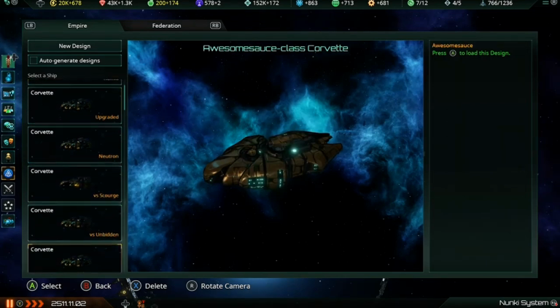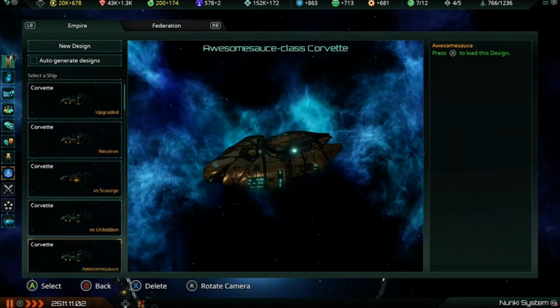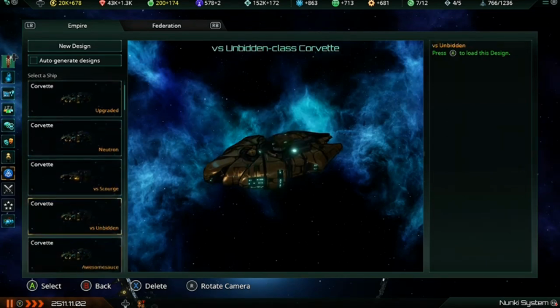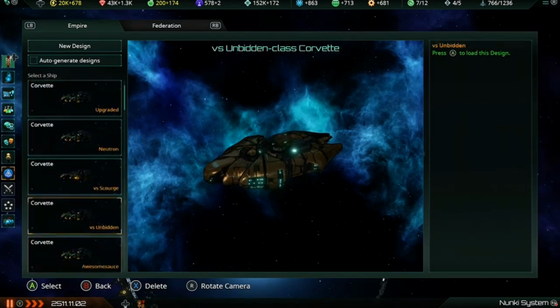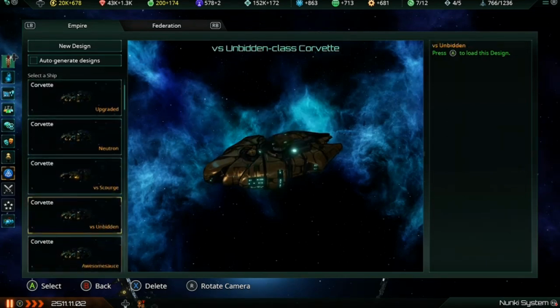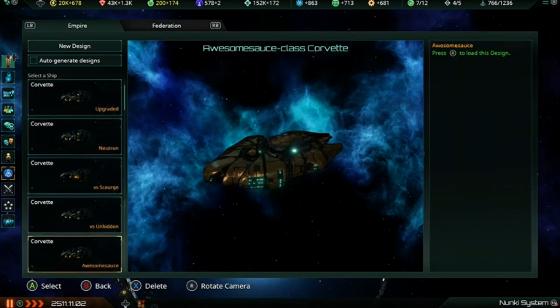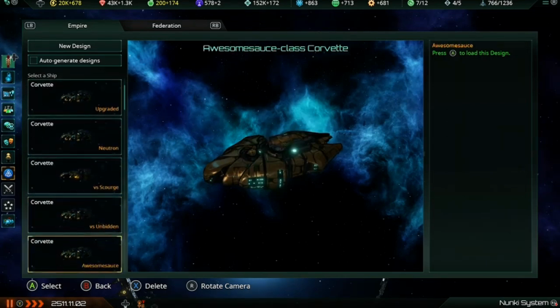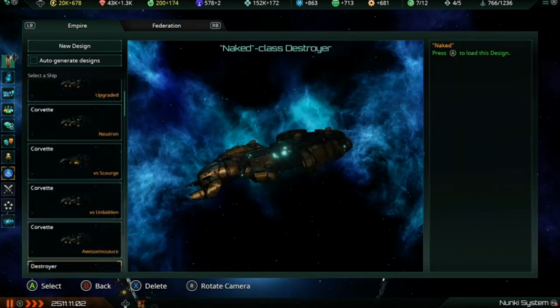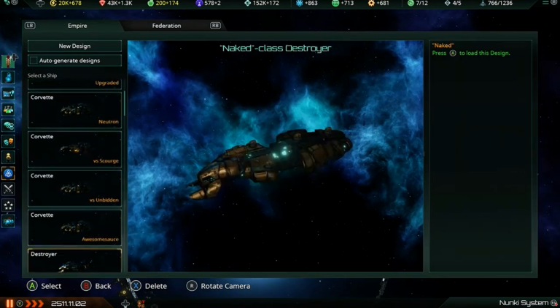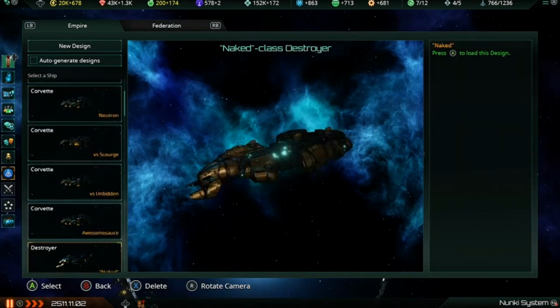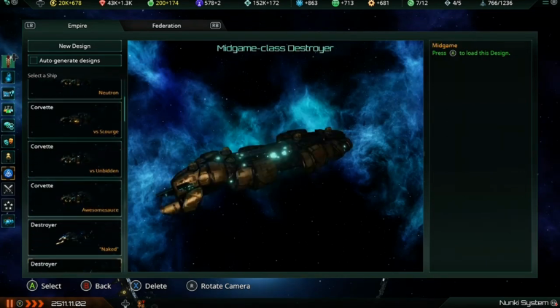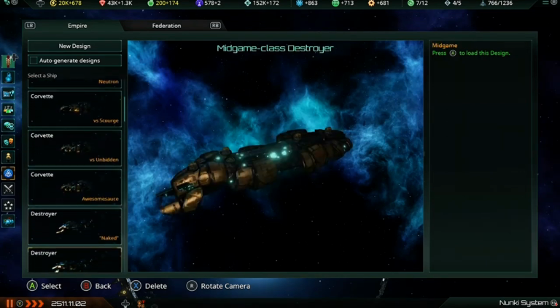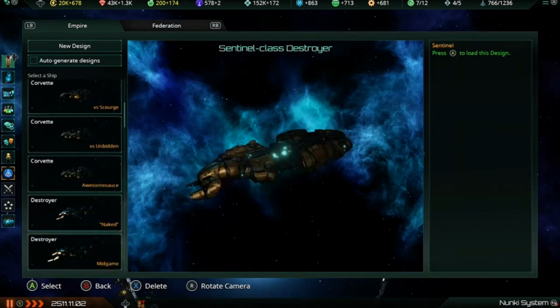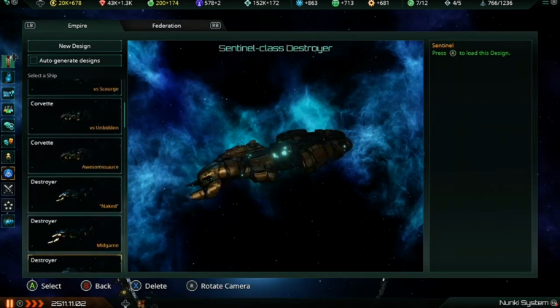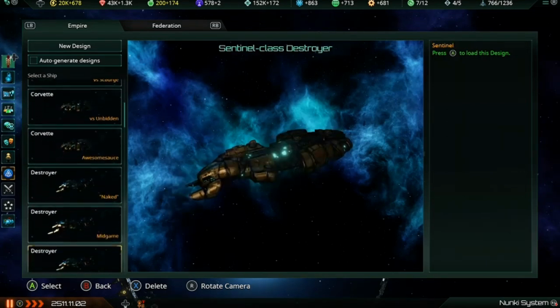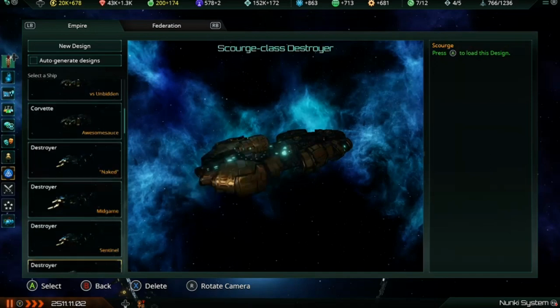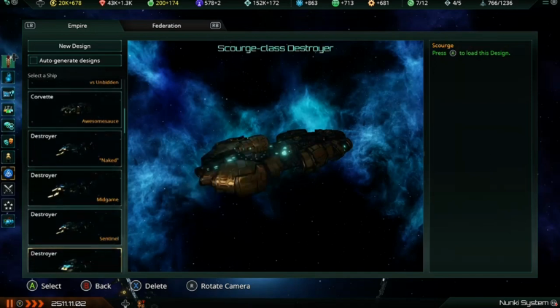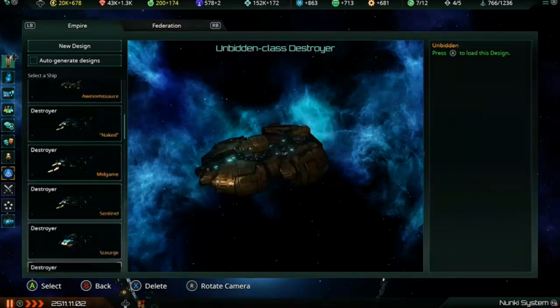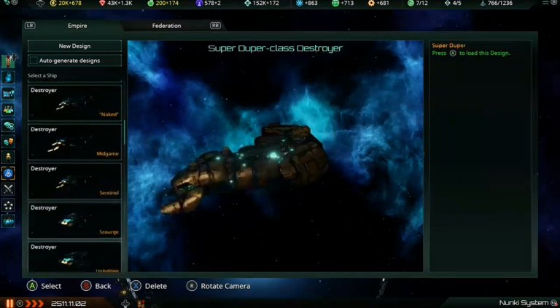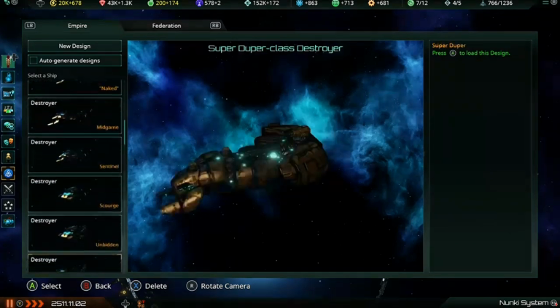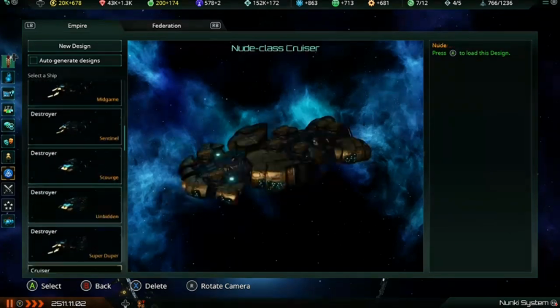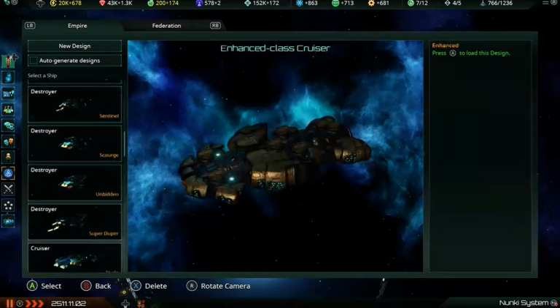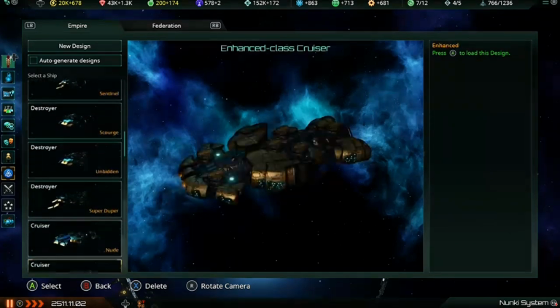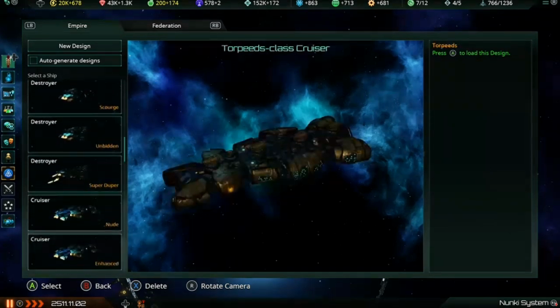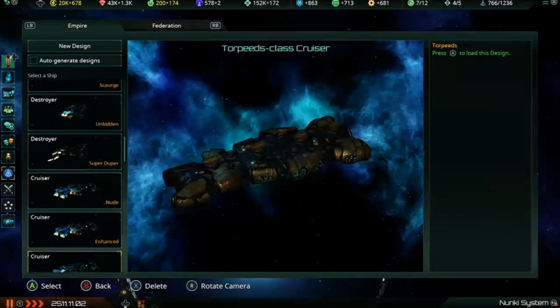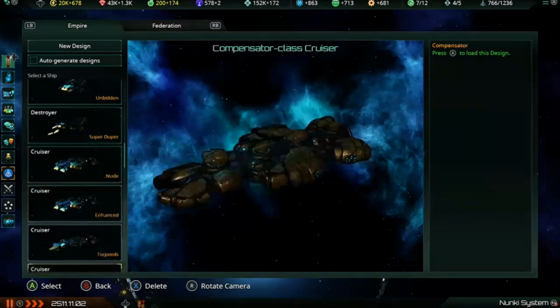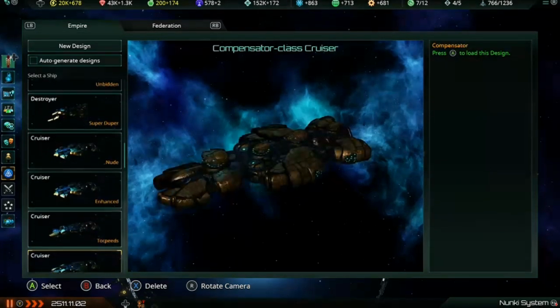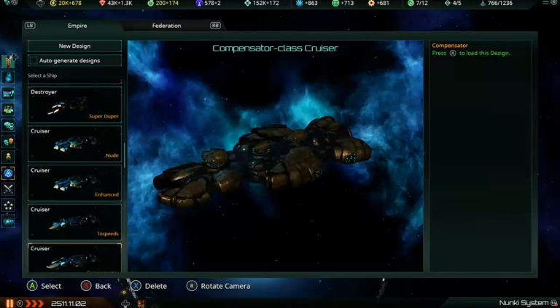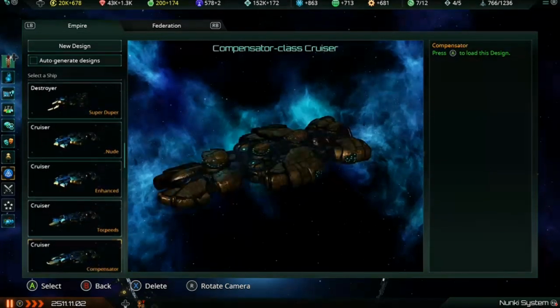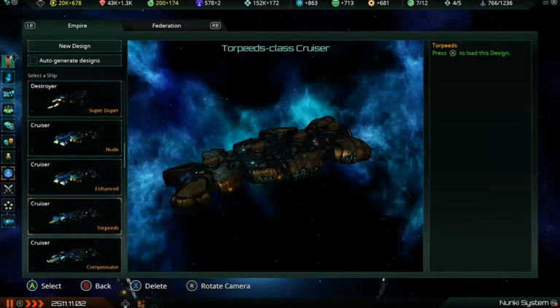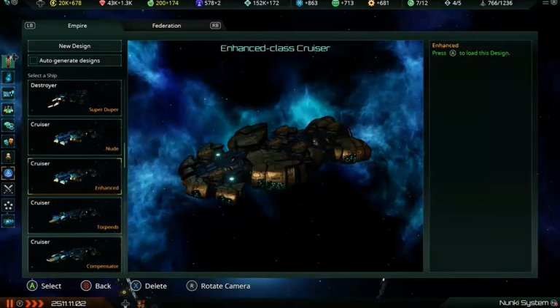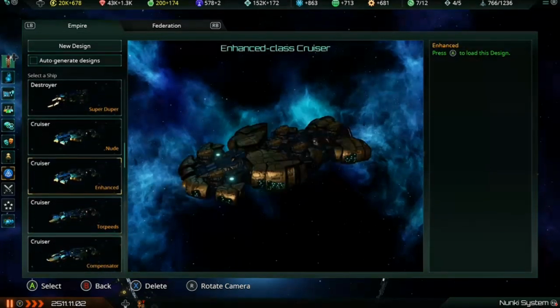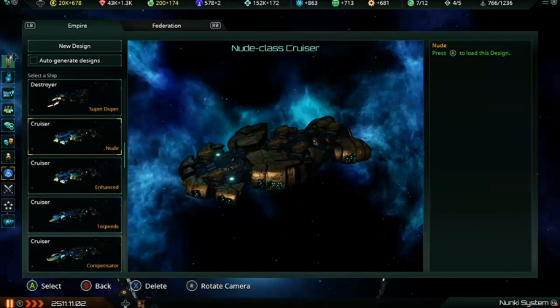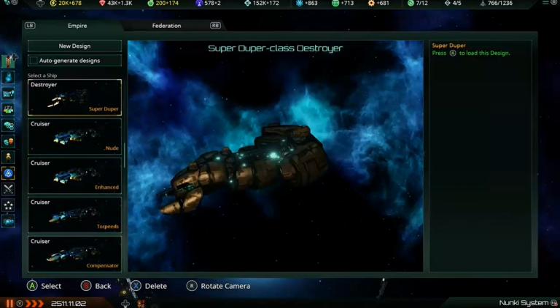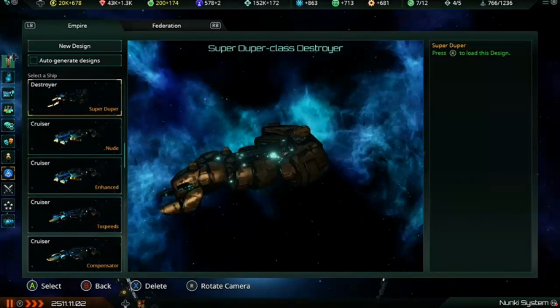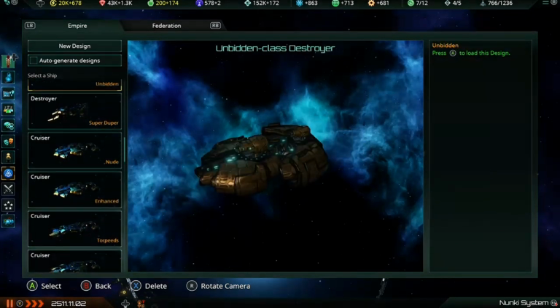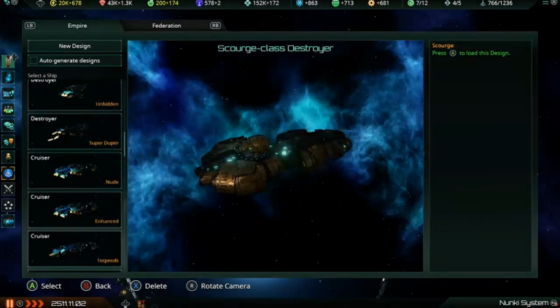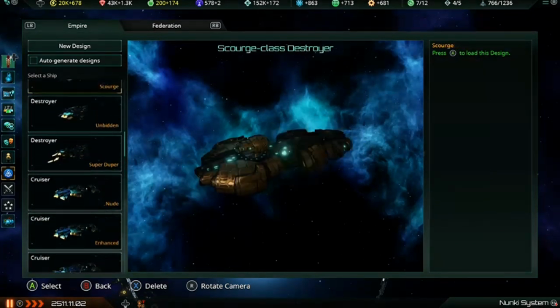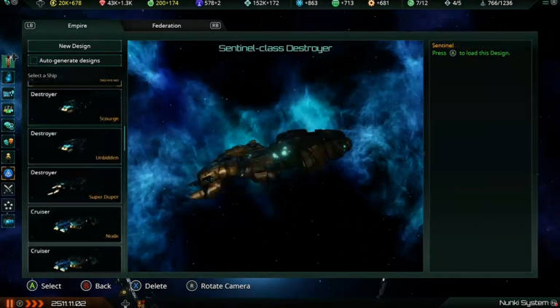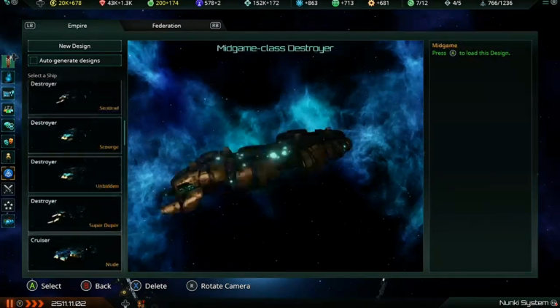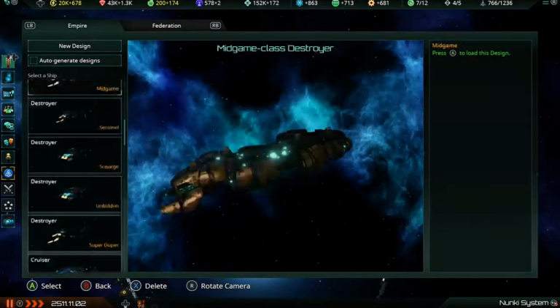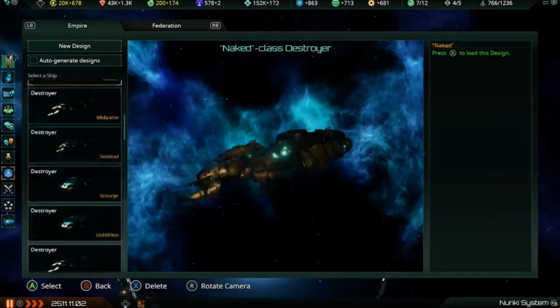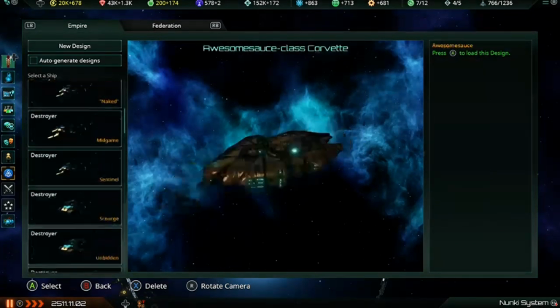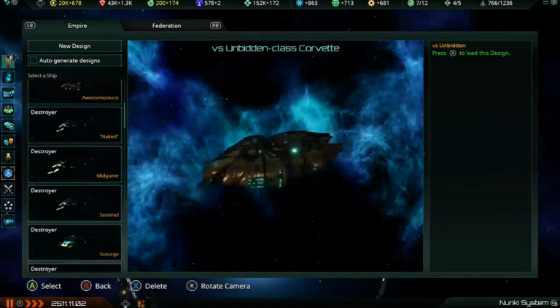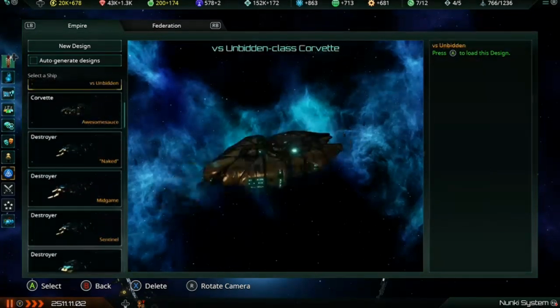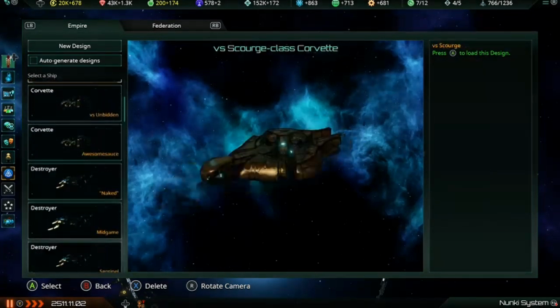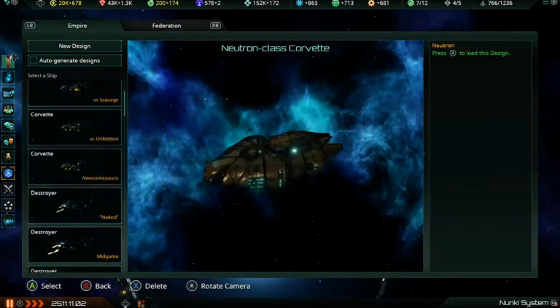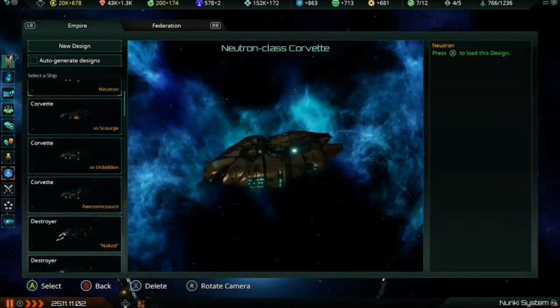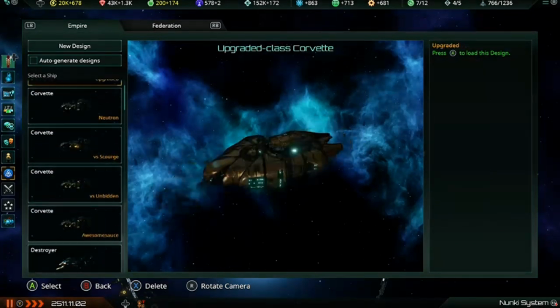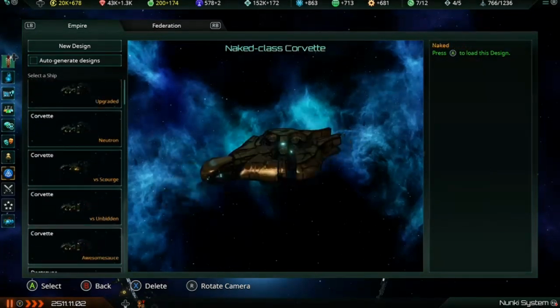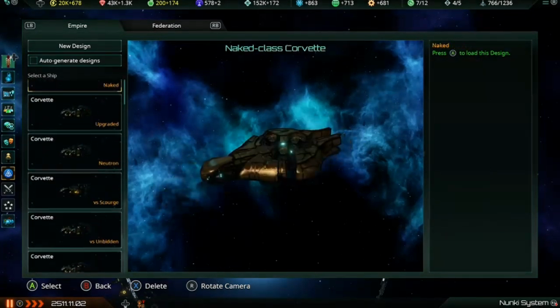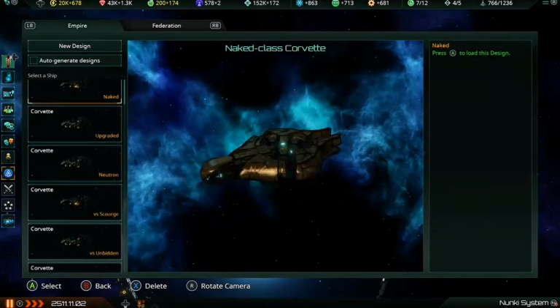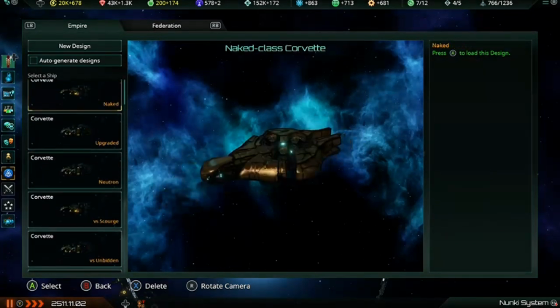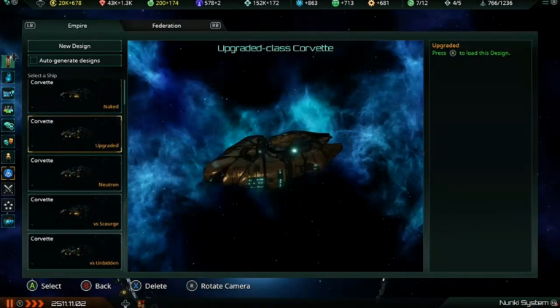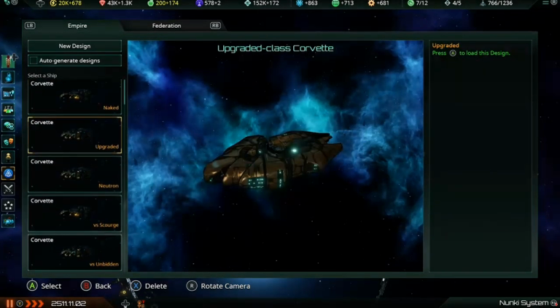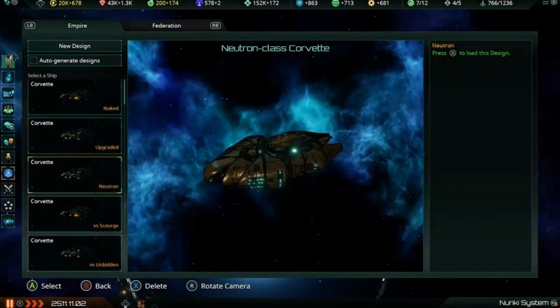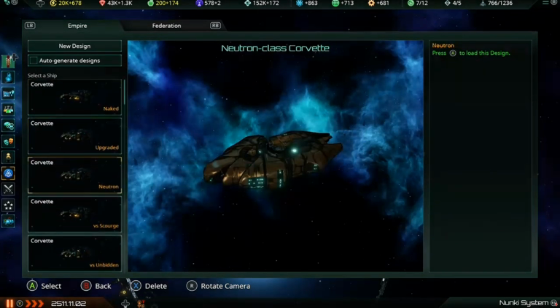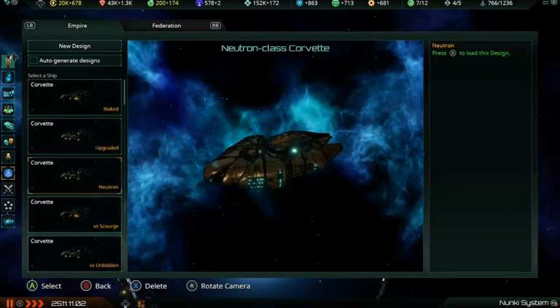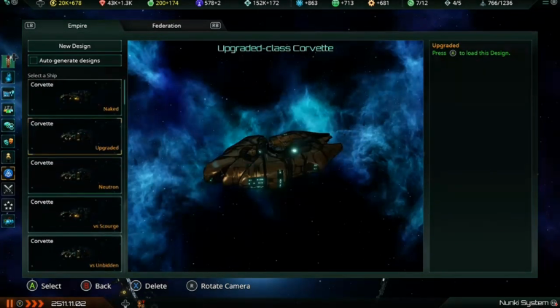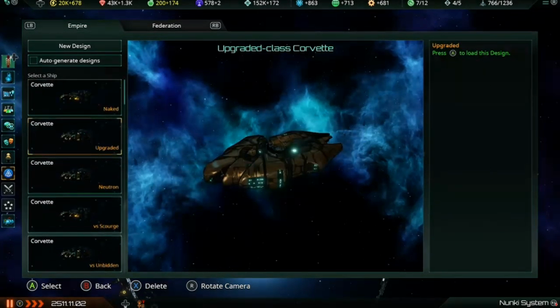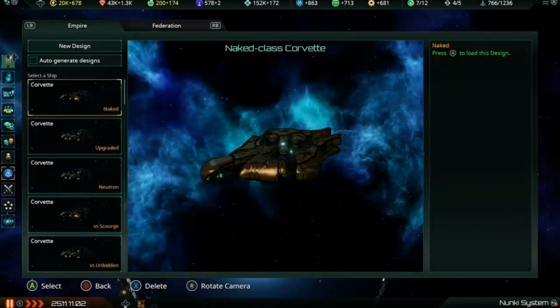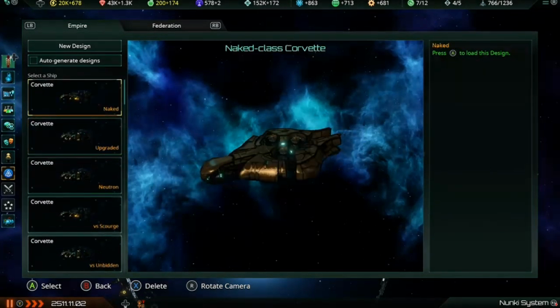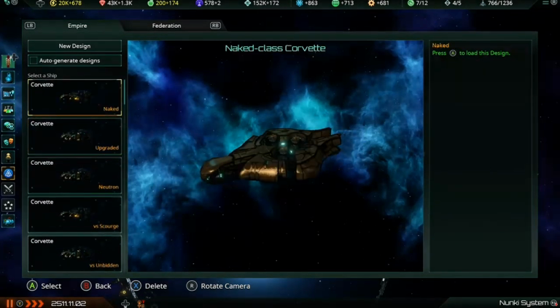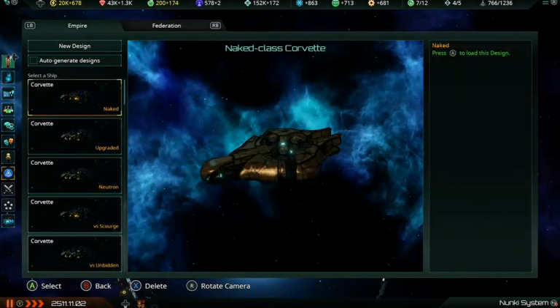I'm going to start with corvette designs, then destroyer designs, then cruiser designs, and finally battleship designs.